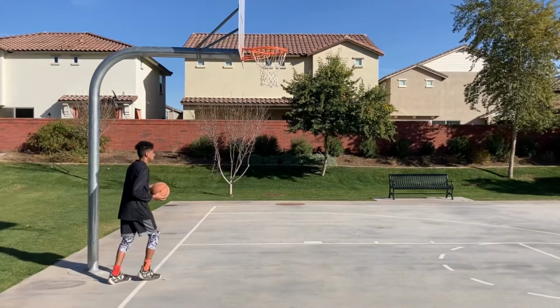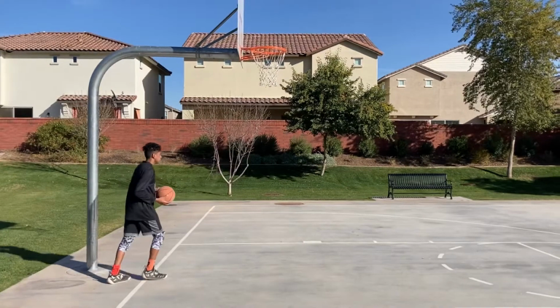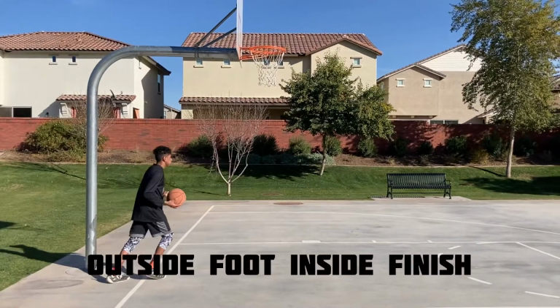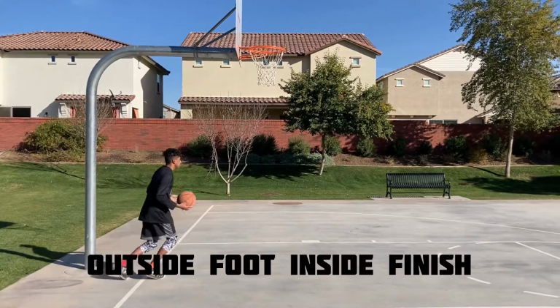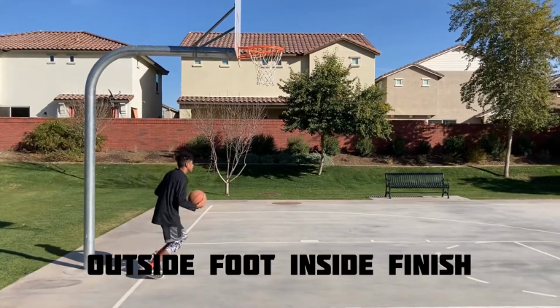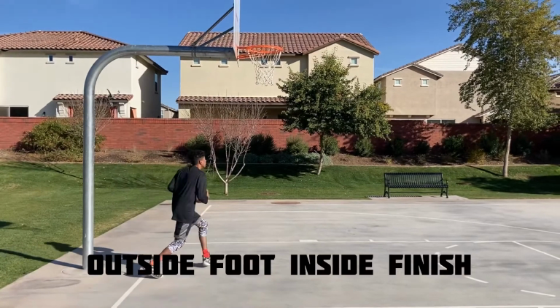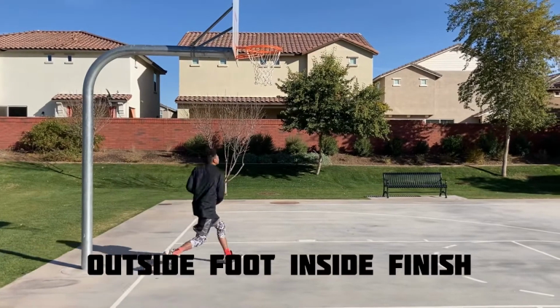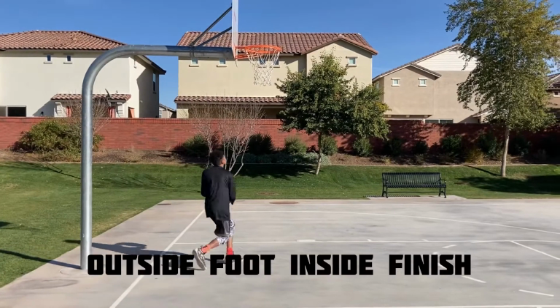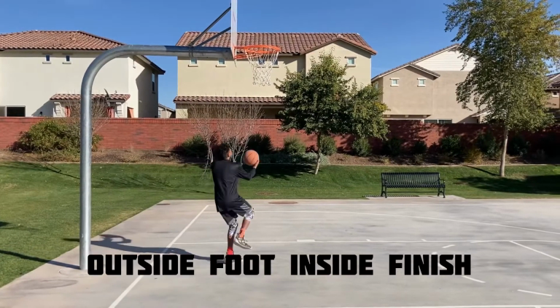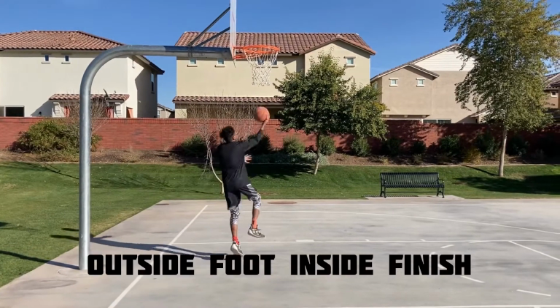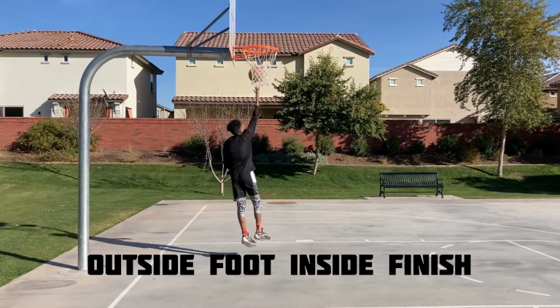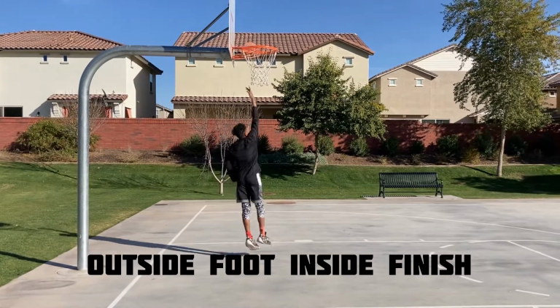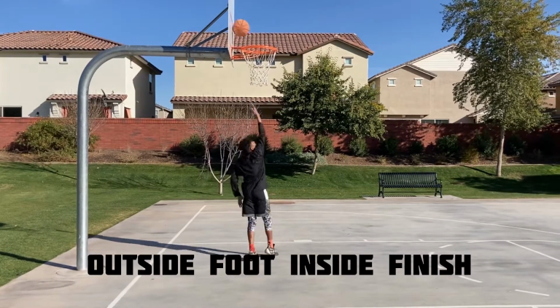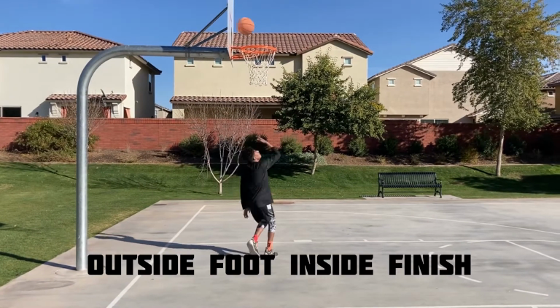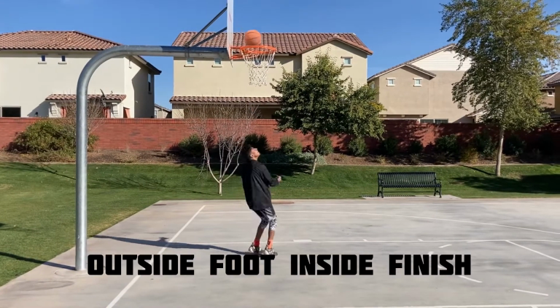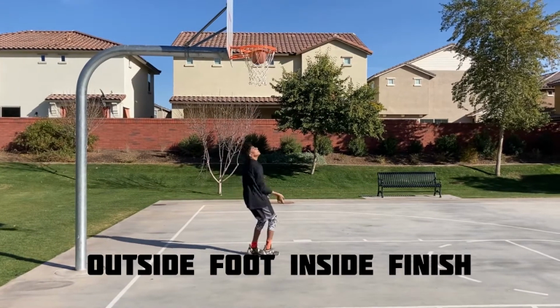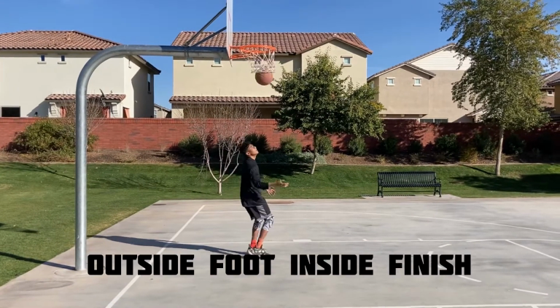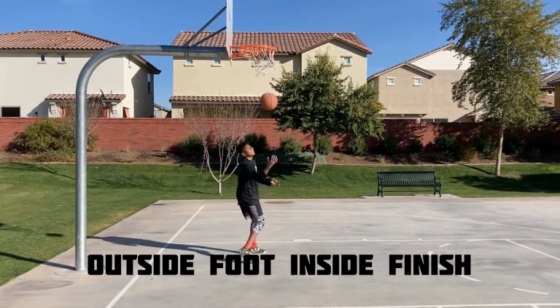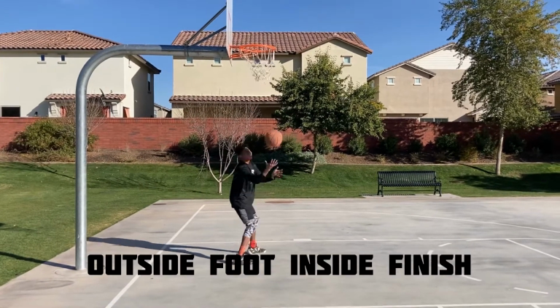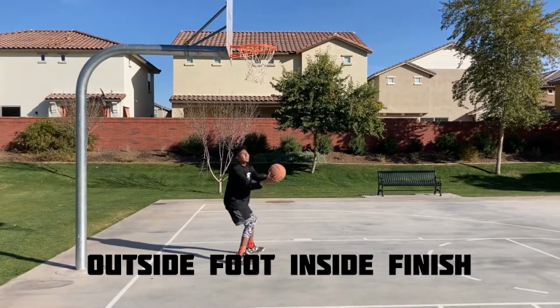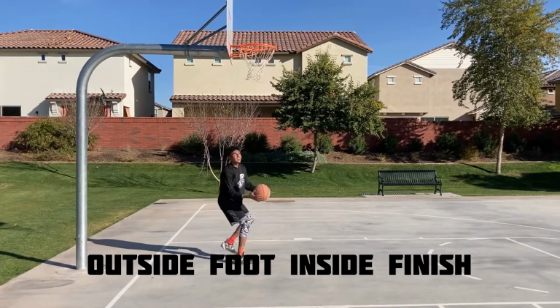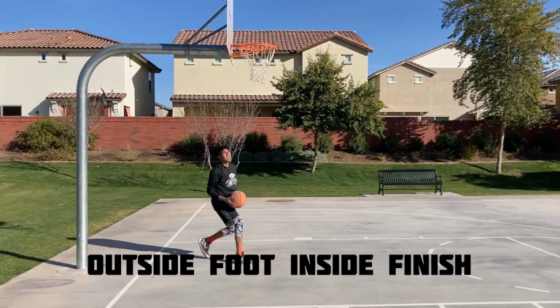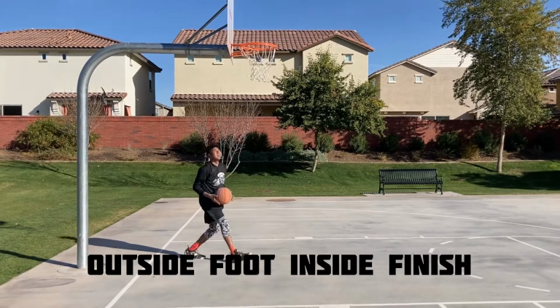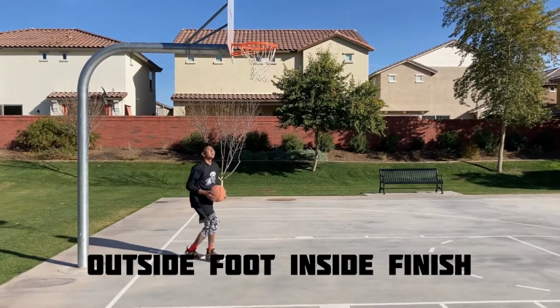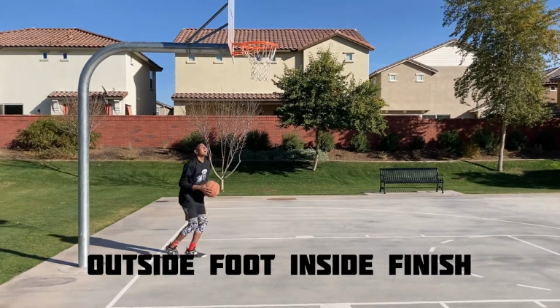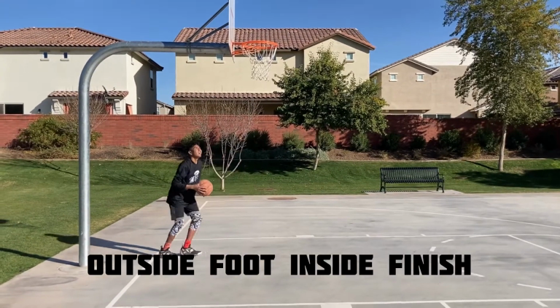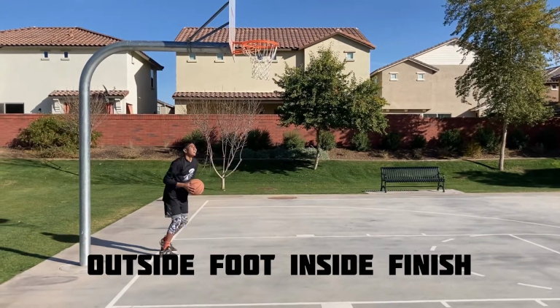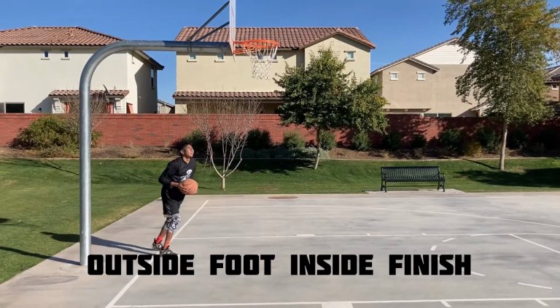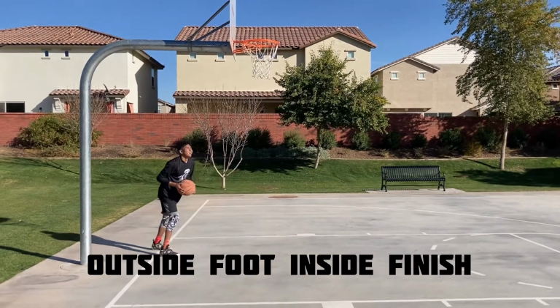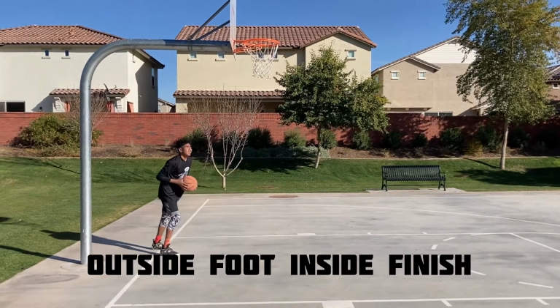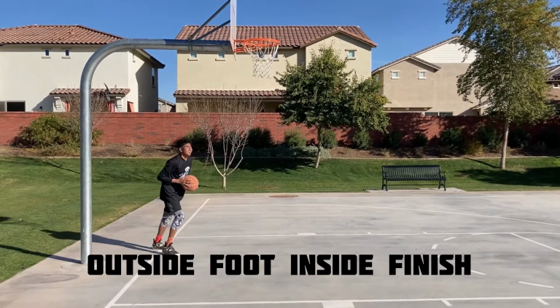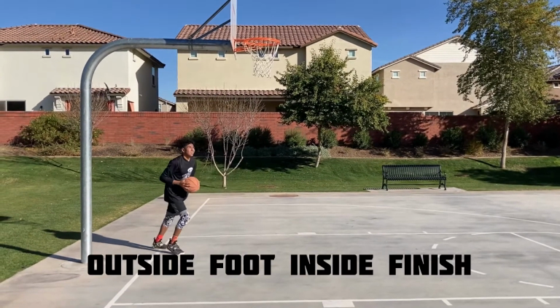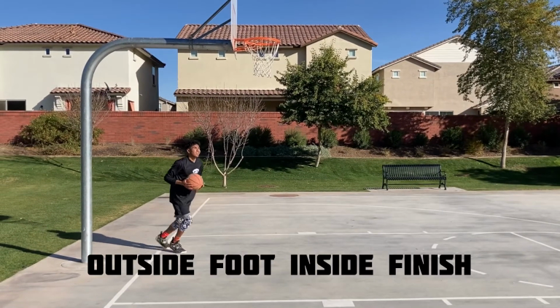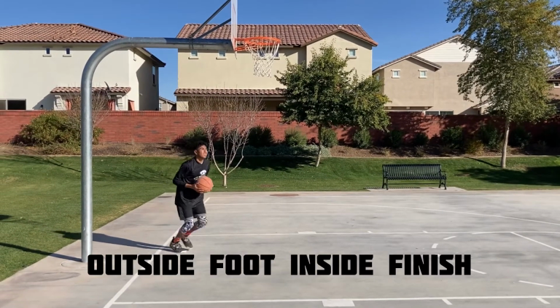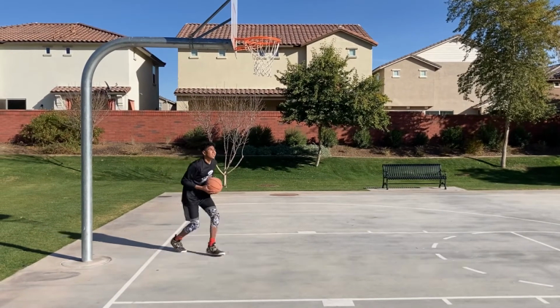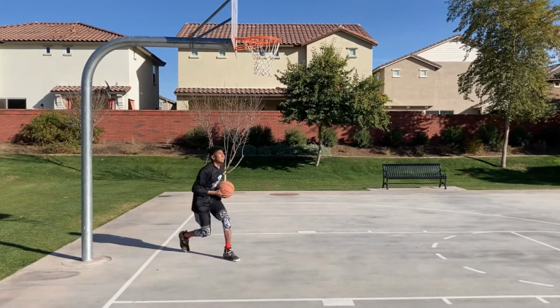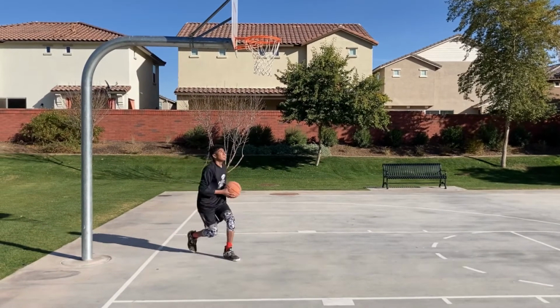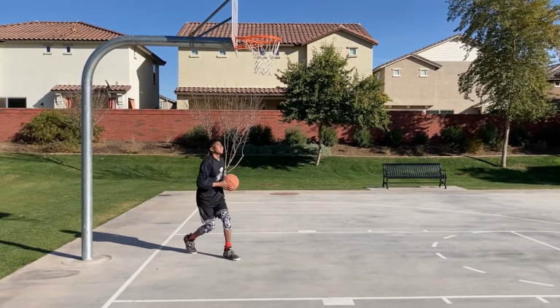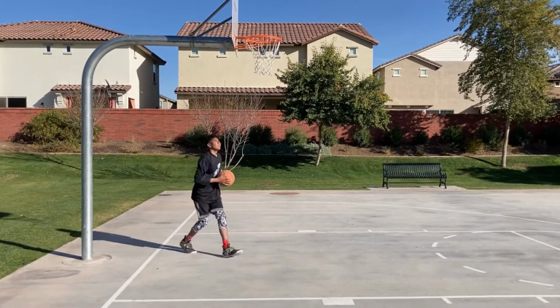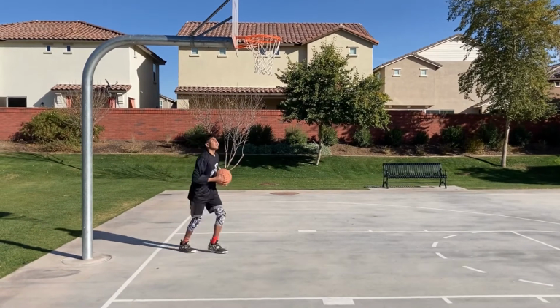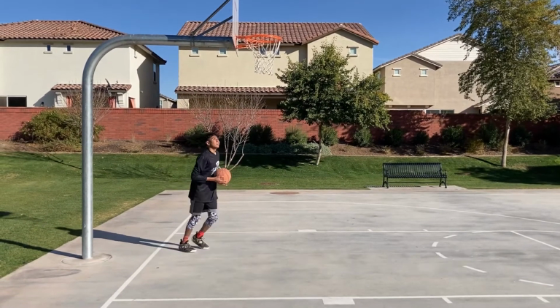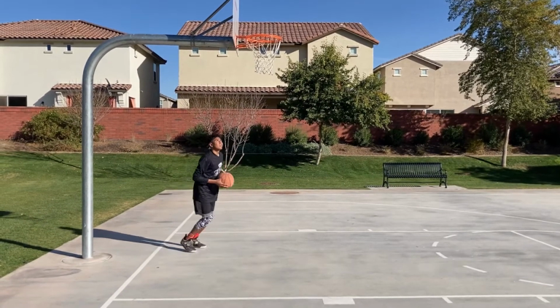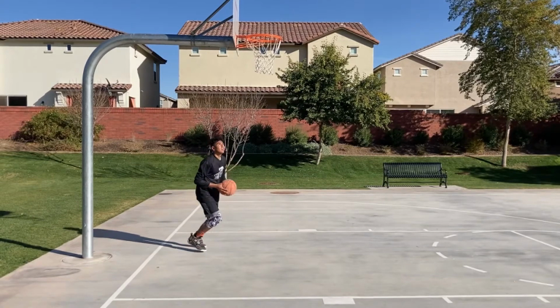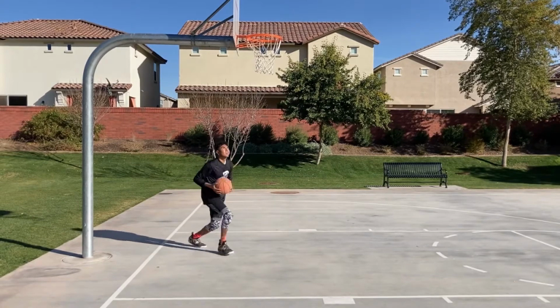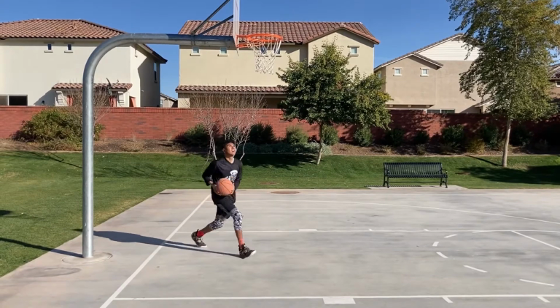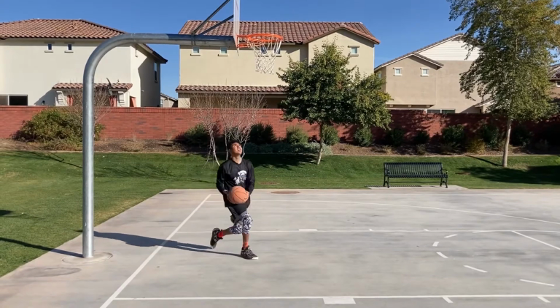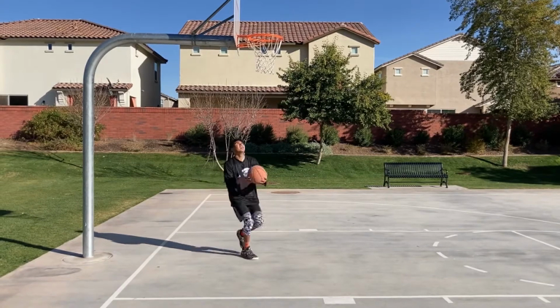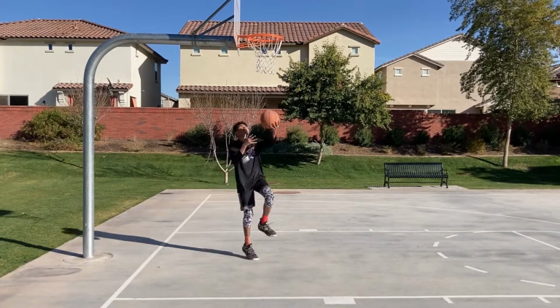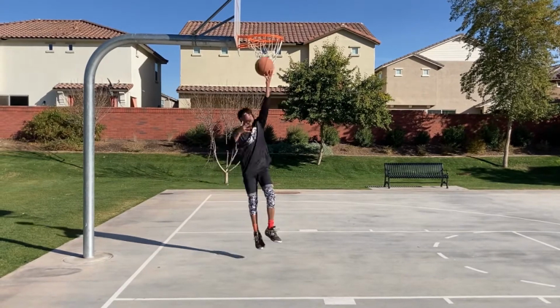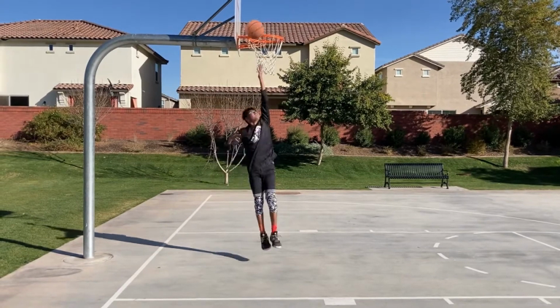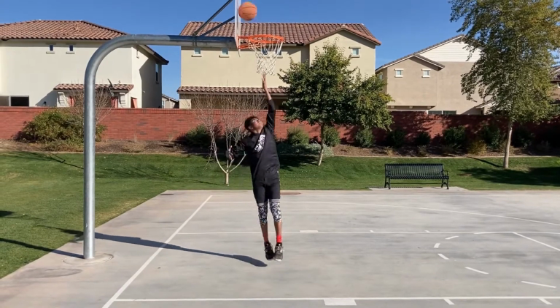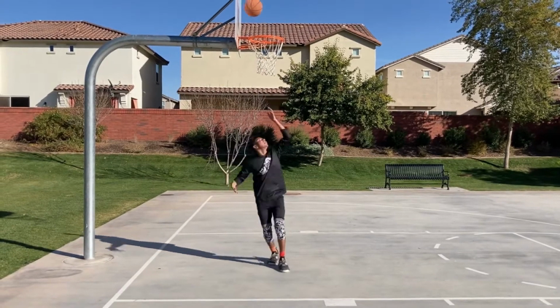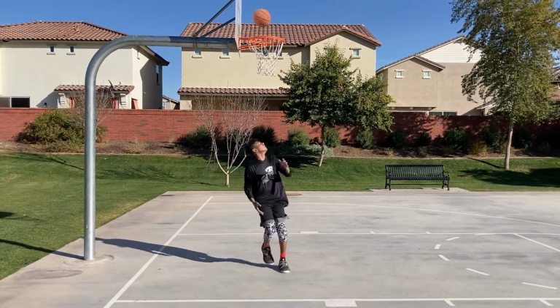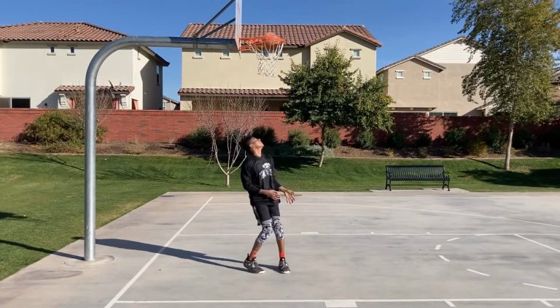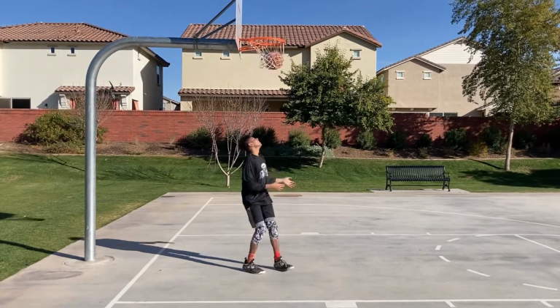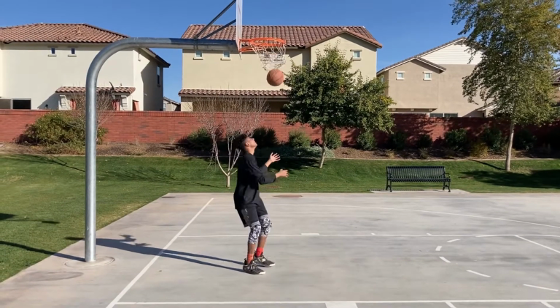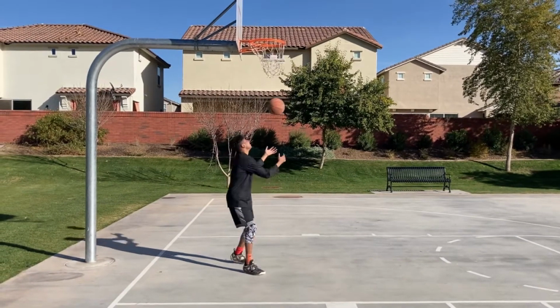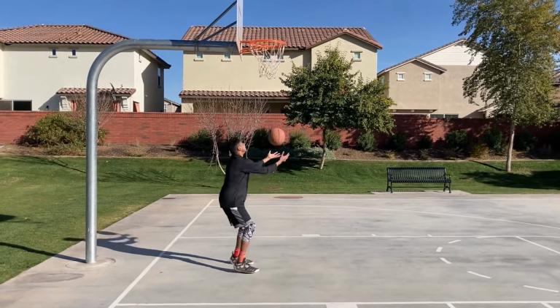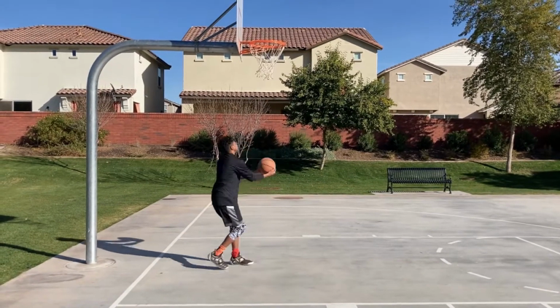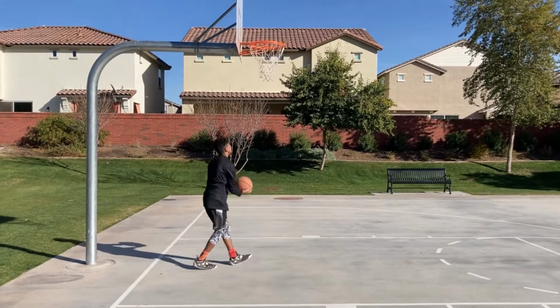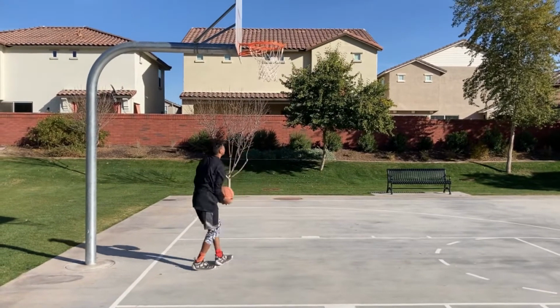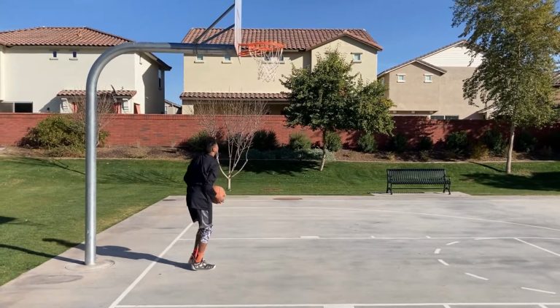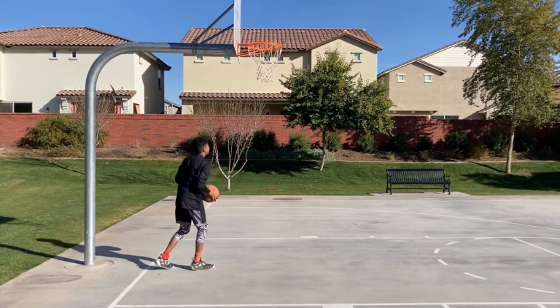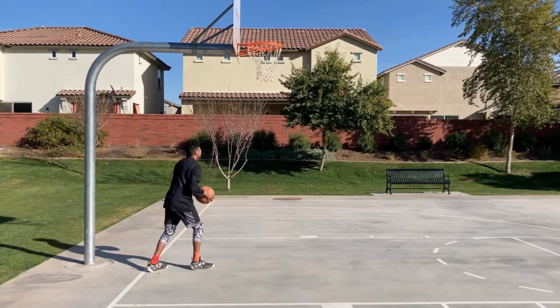Beautiful. On this one we are taking off from the outside foot and finishing with the inside hand.